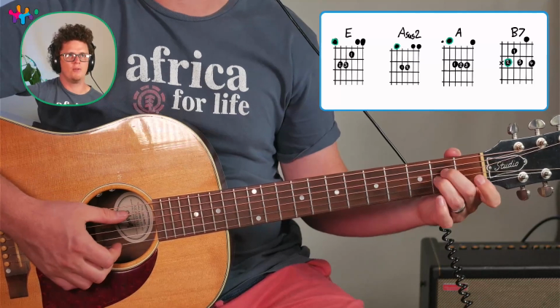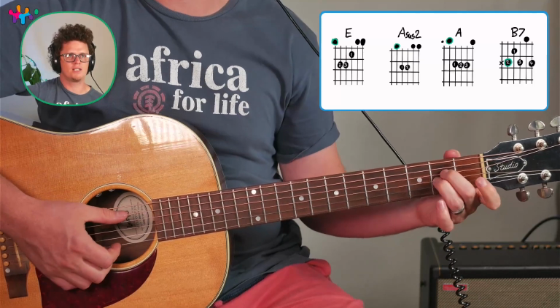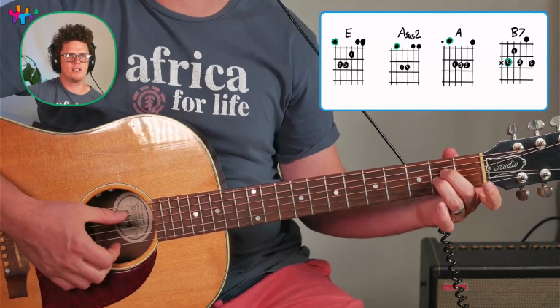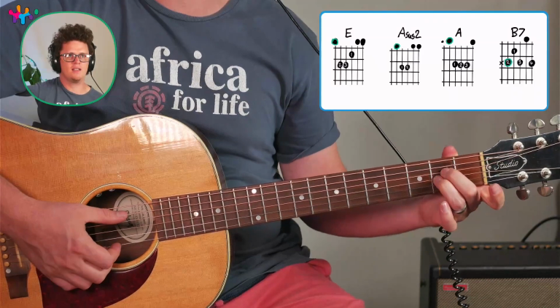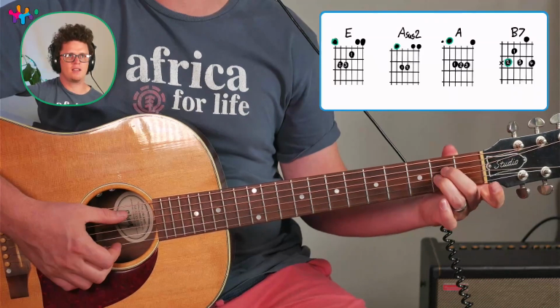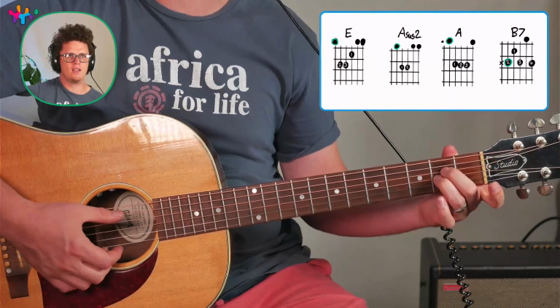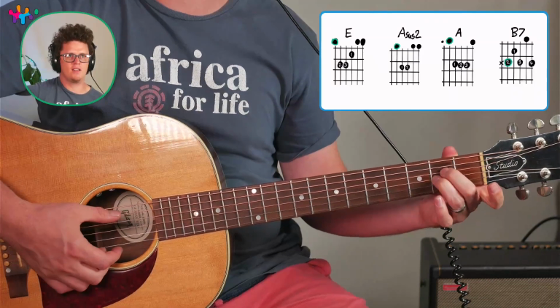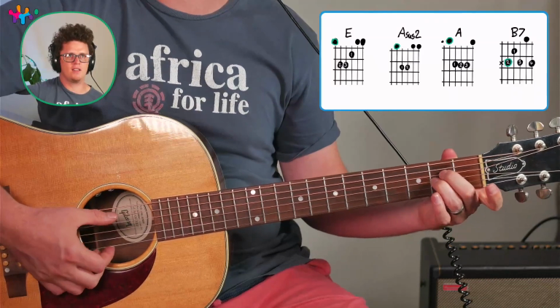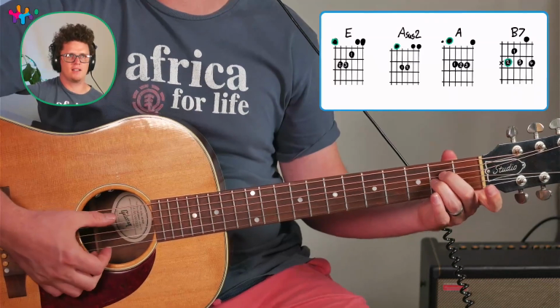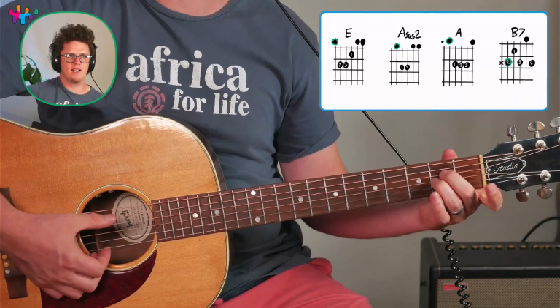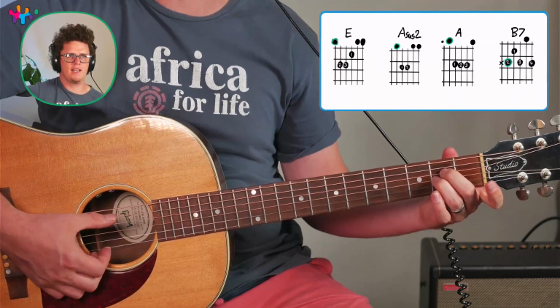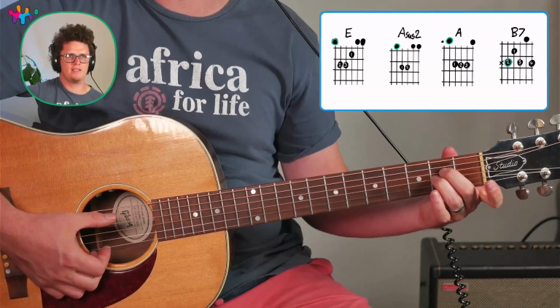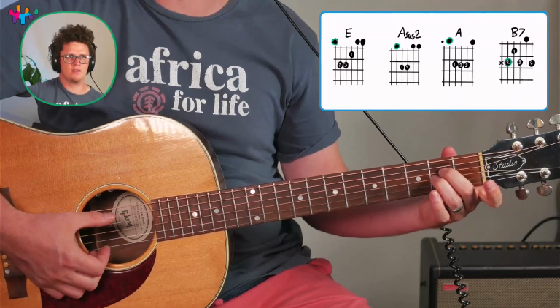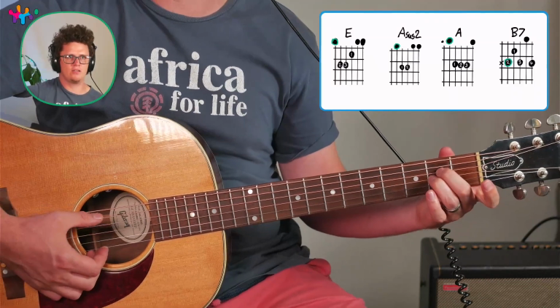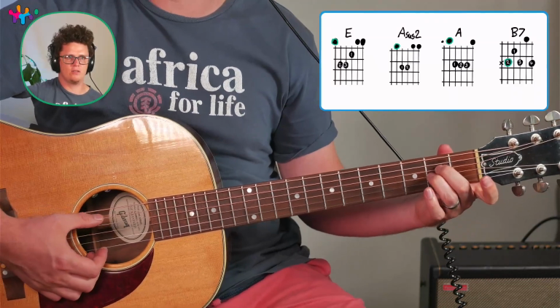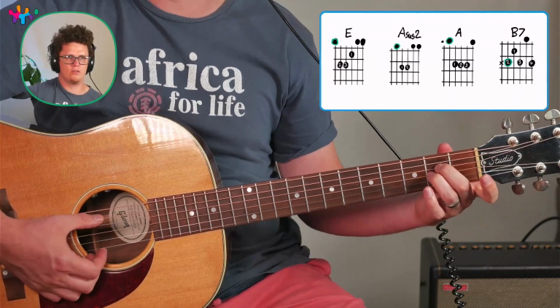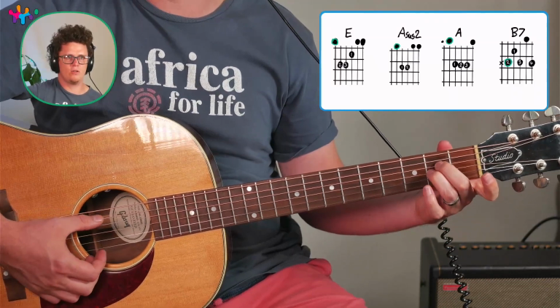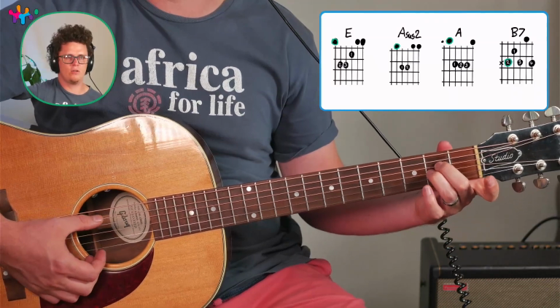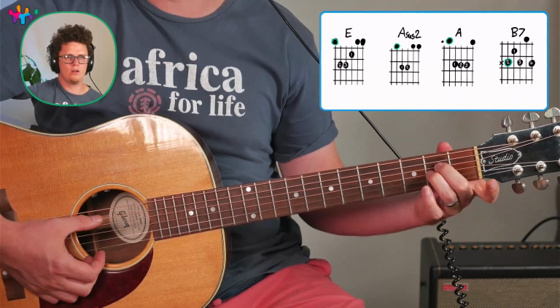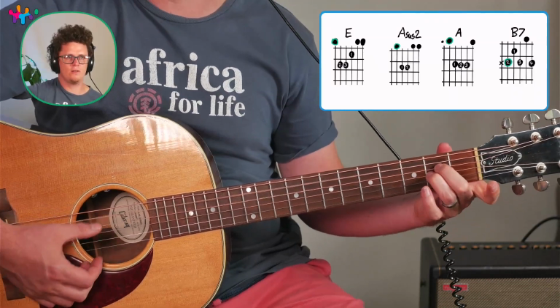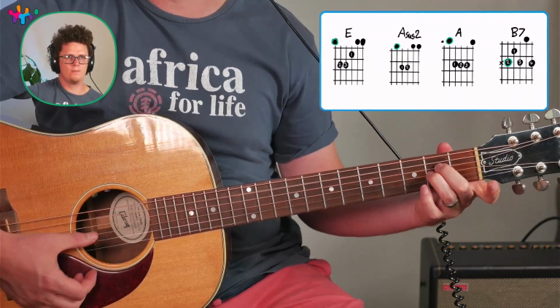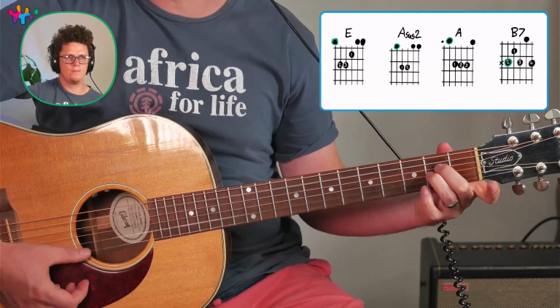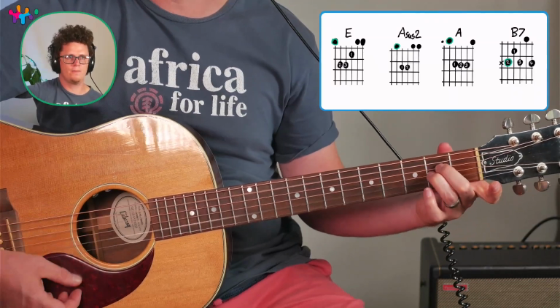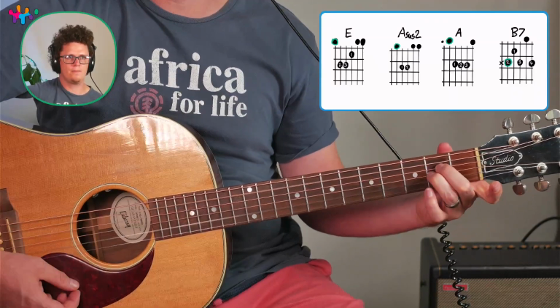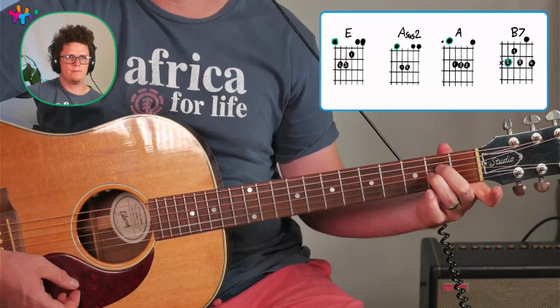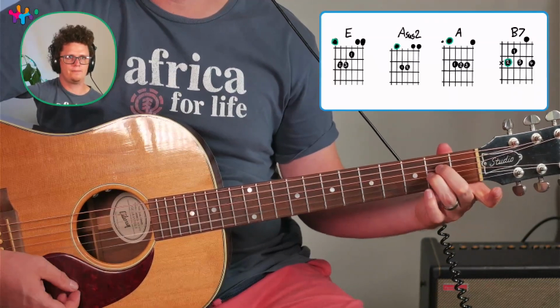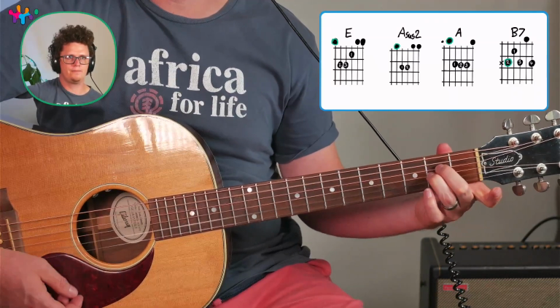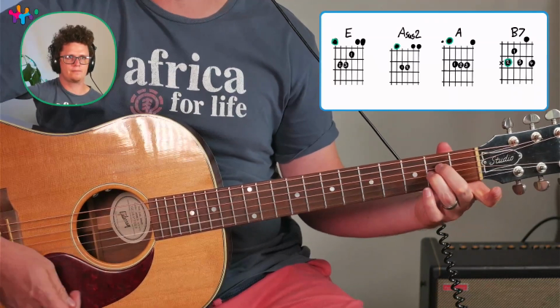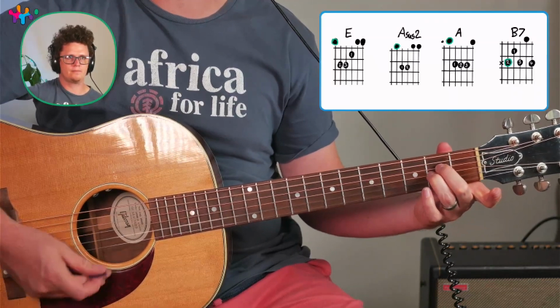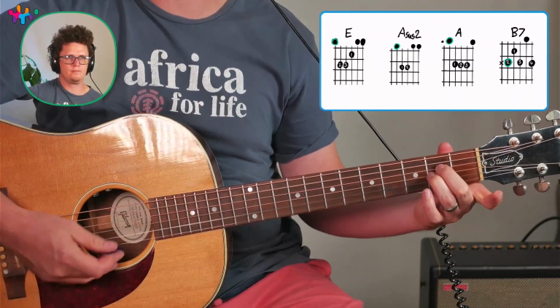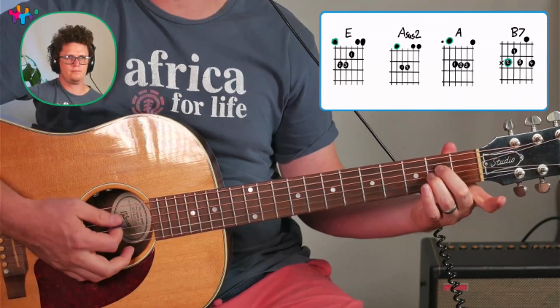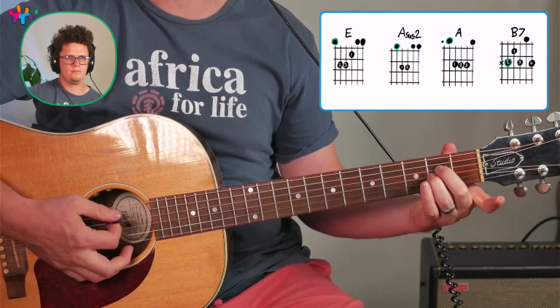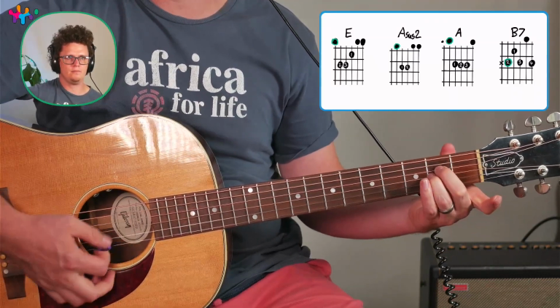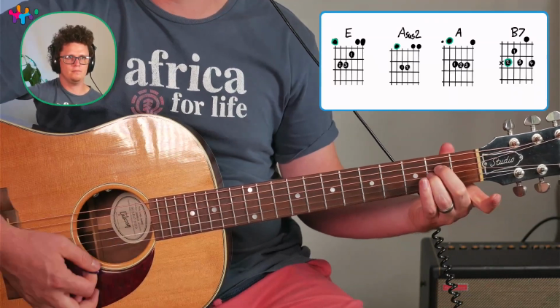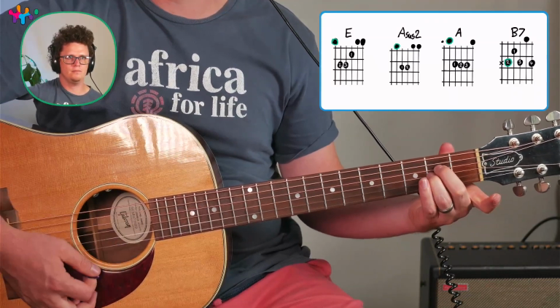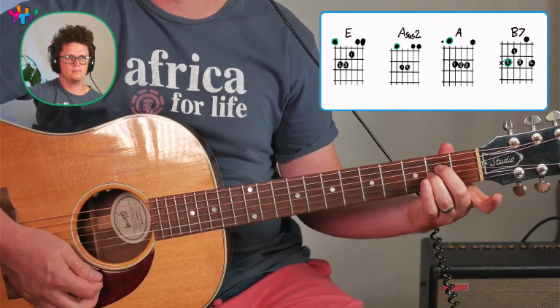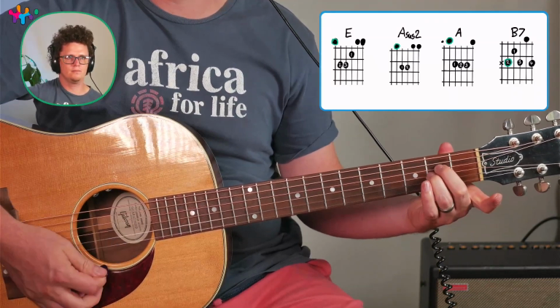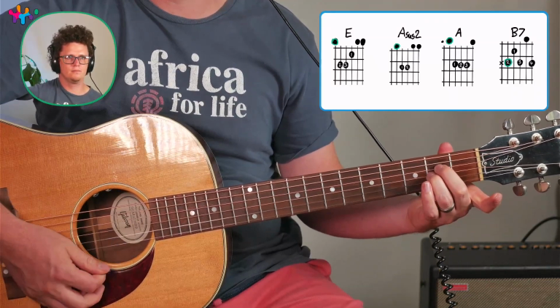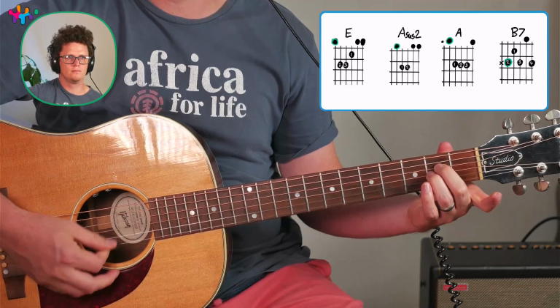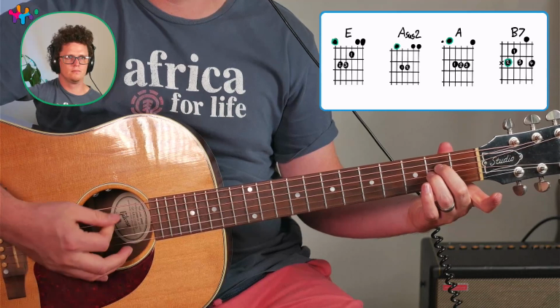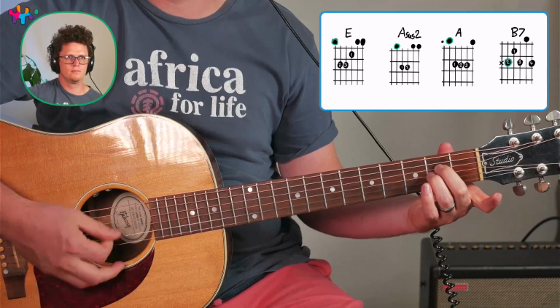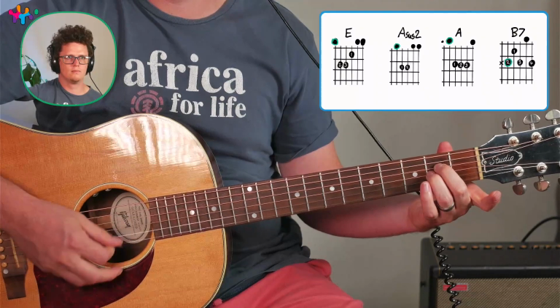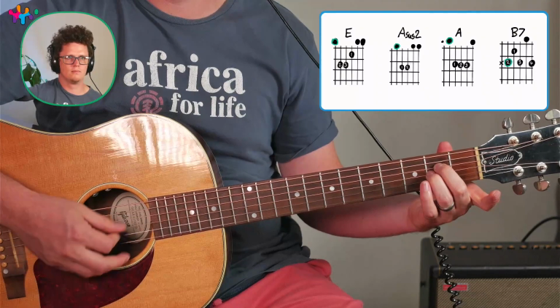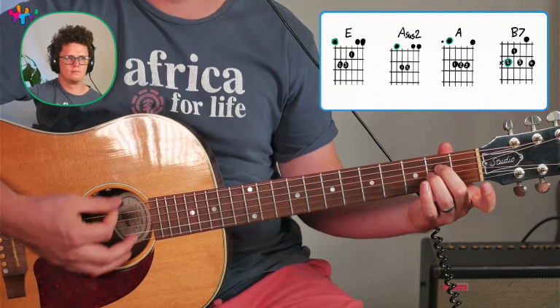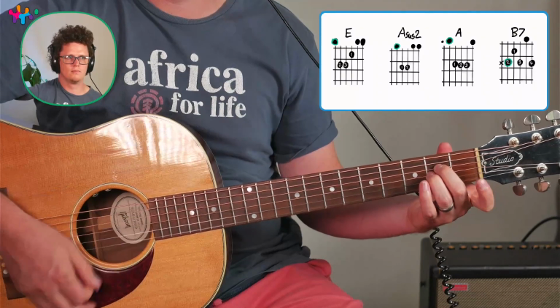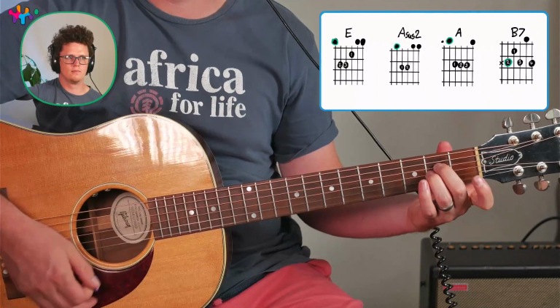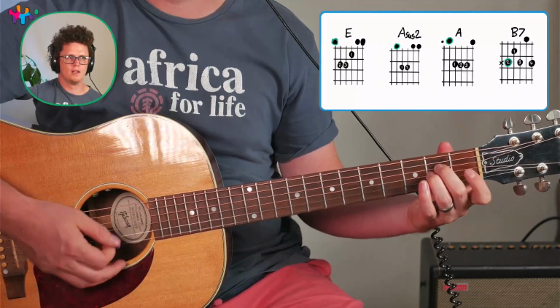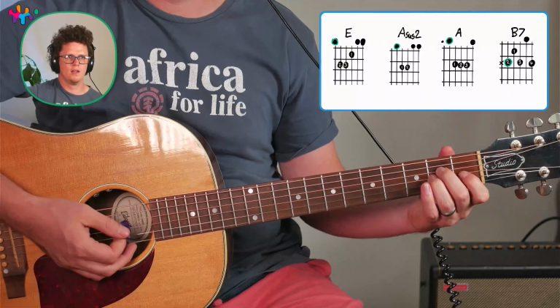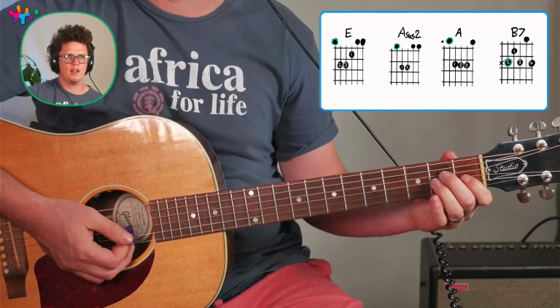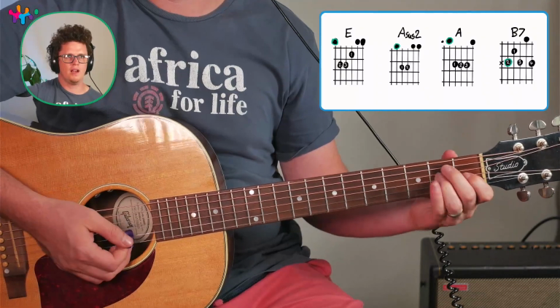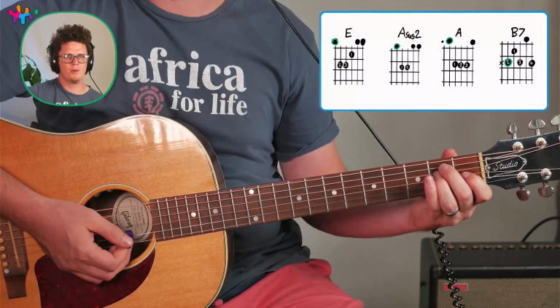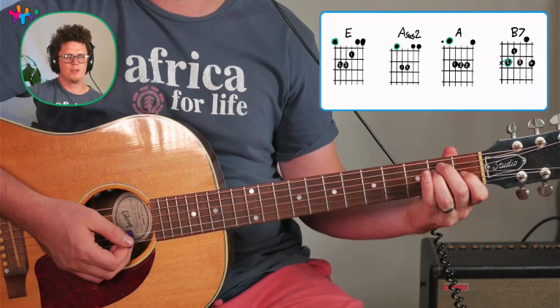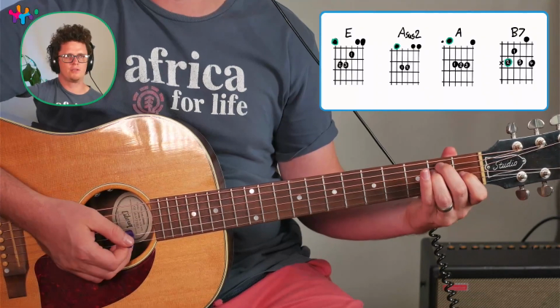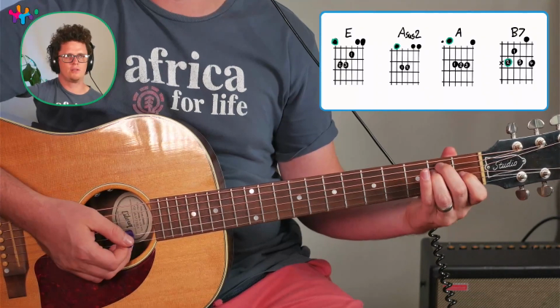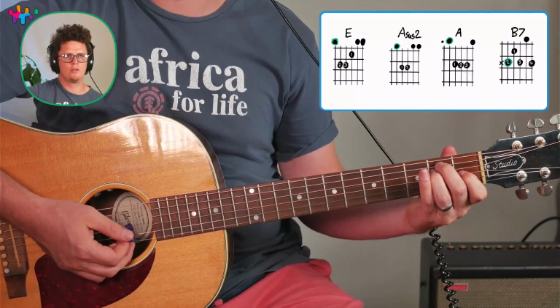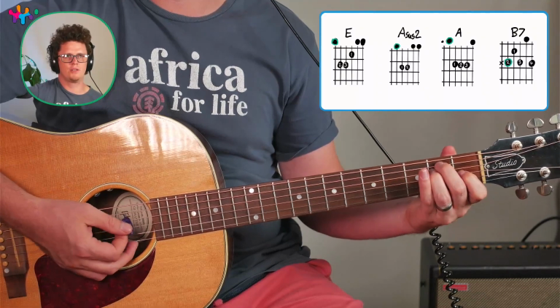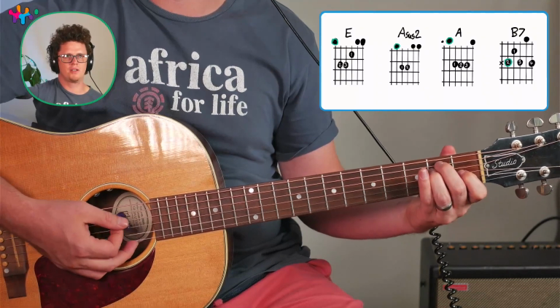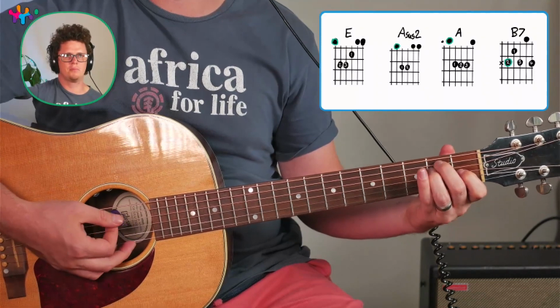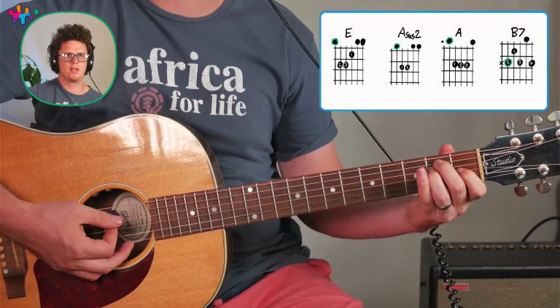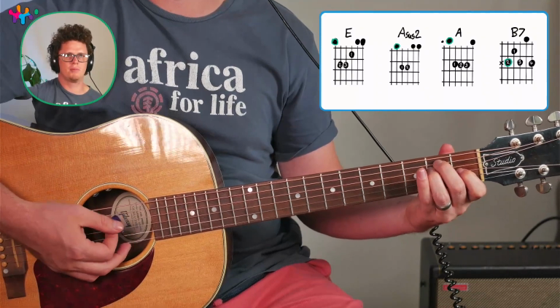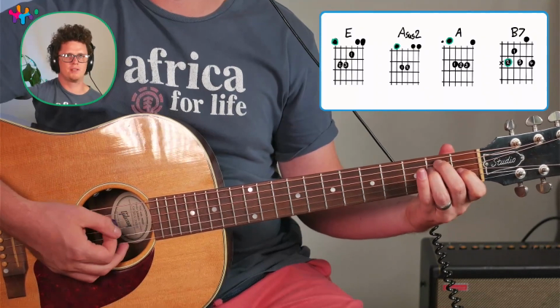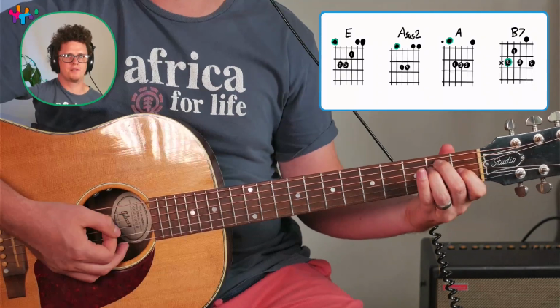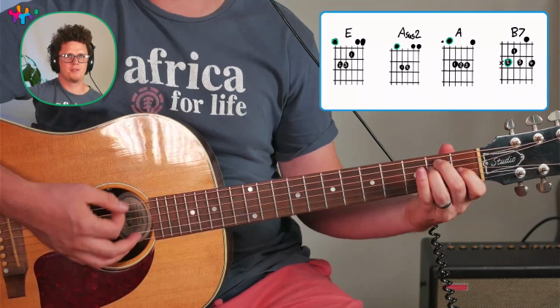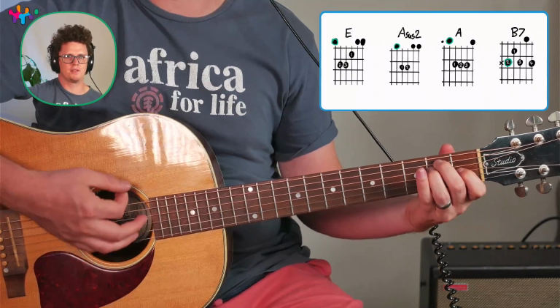What's actually in the key of E is an Asus2 chord. And with those two chords — E and Asus2 — you can play a bunch of songs.